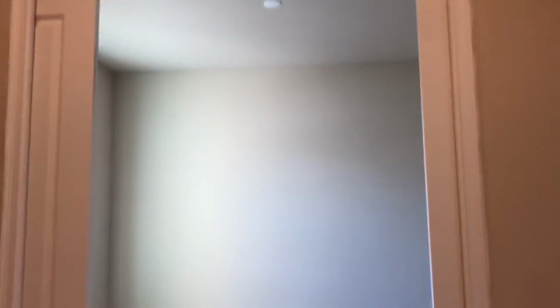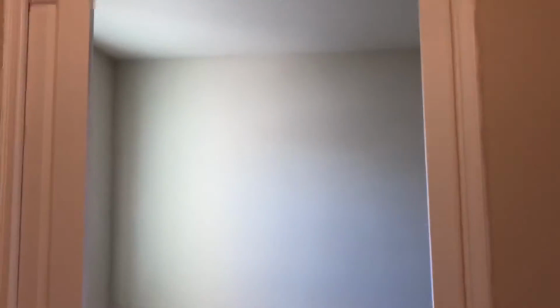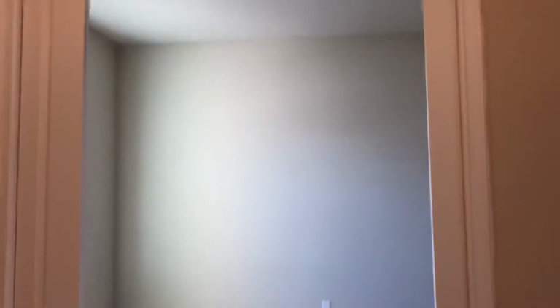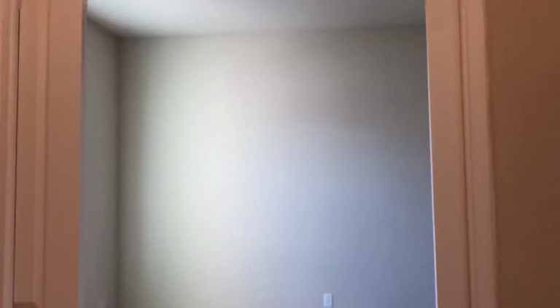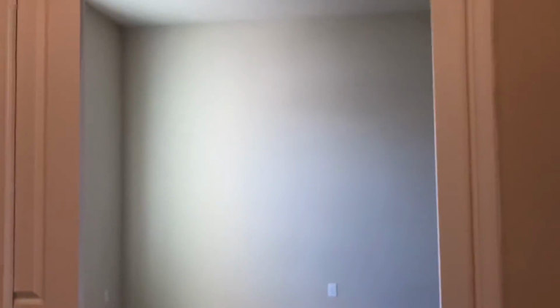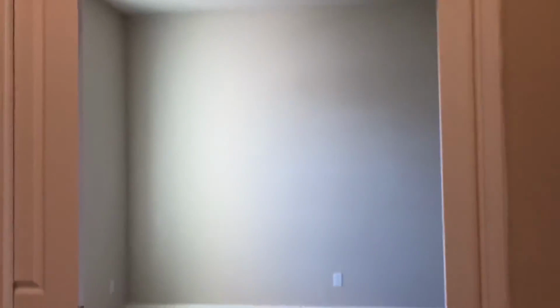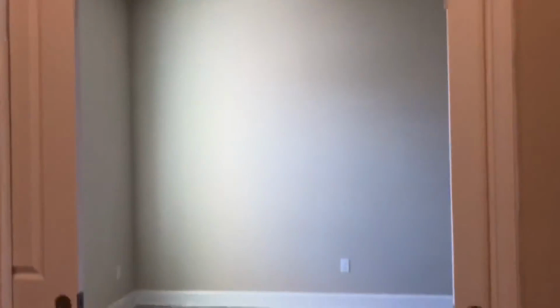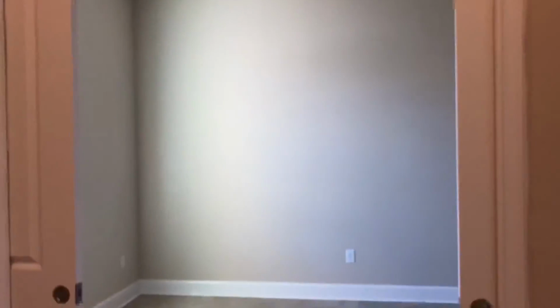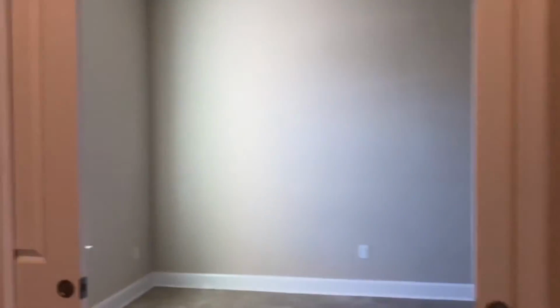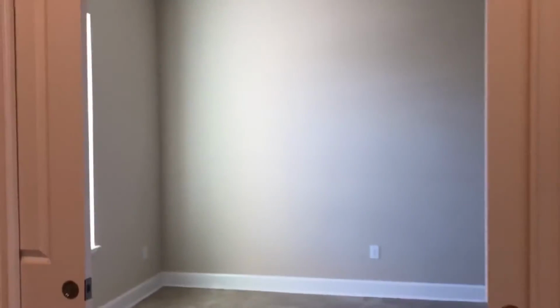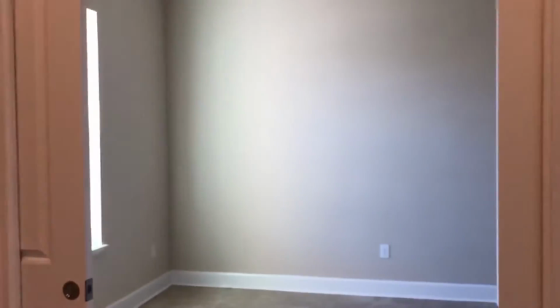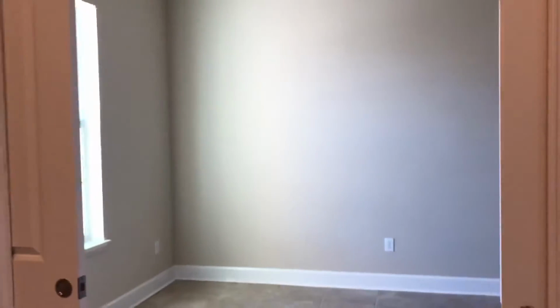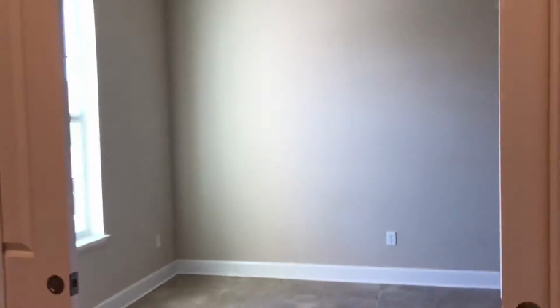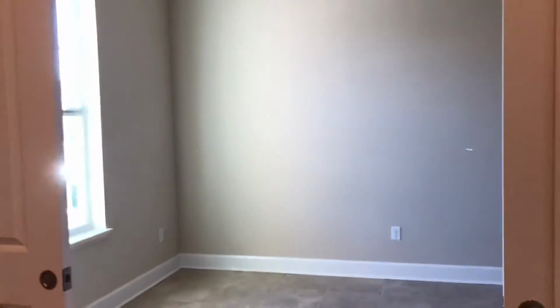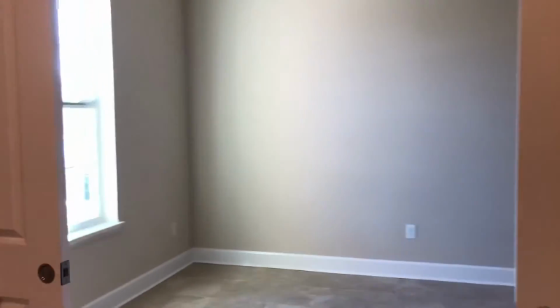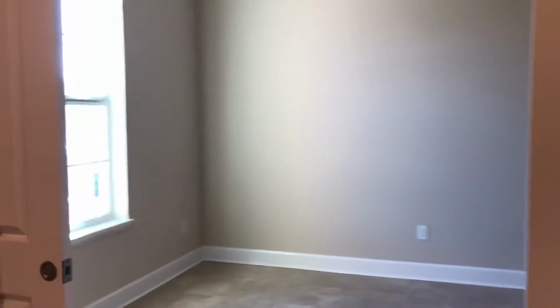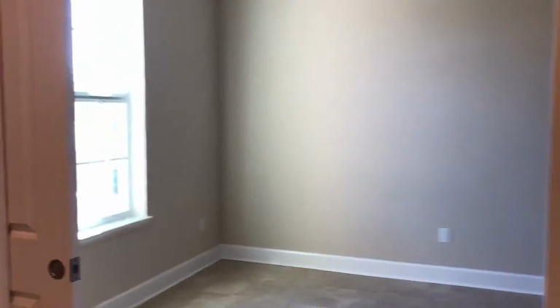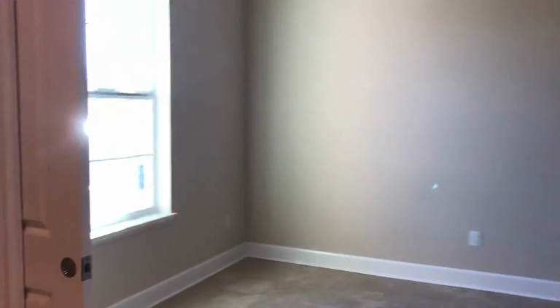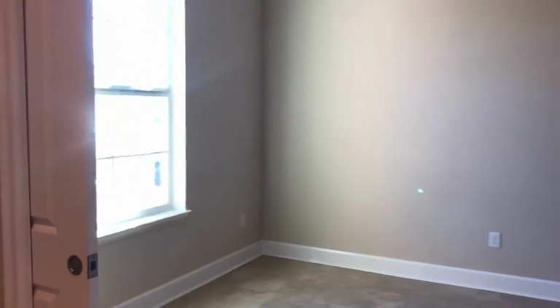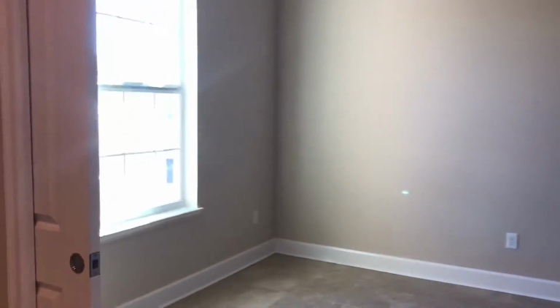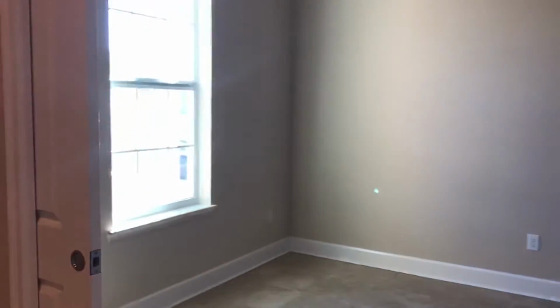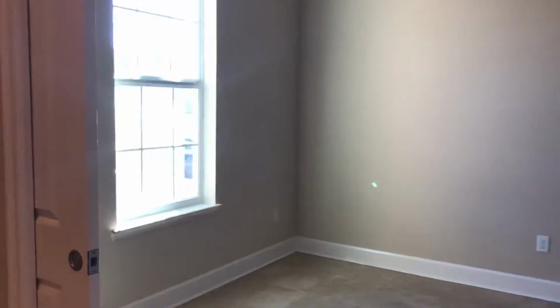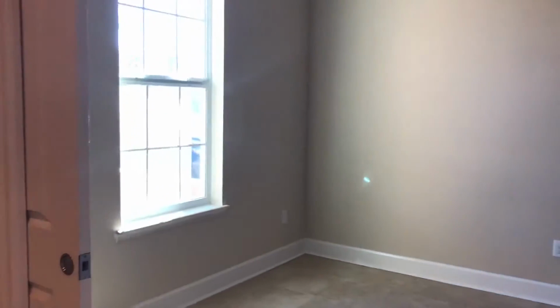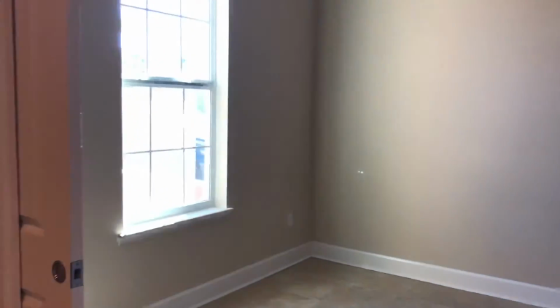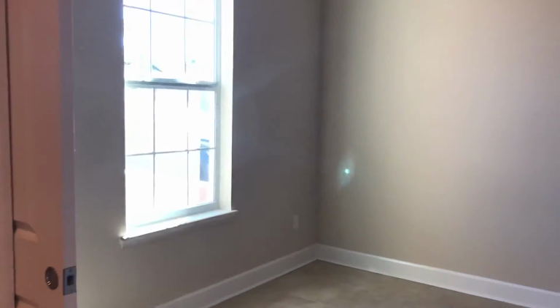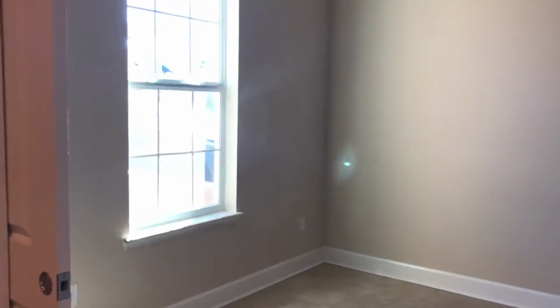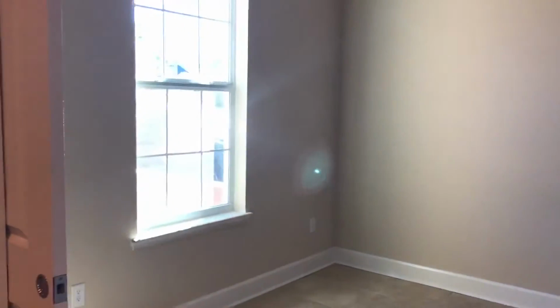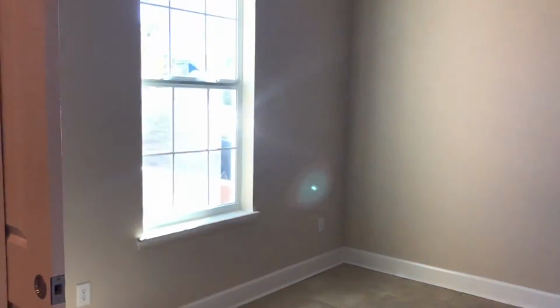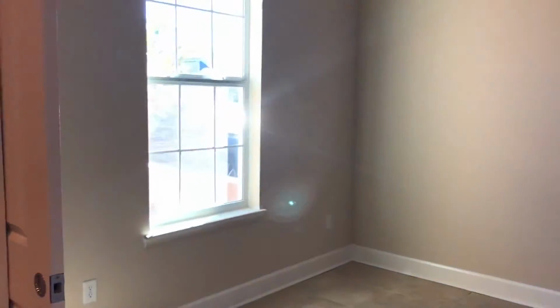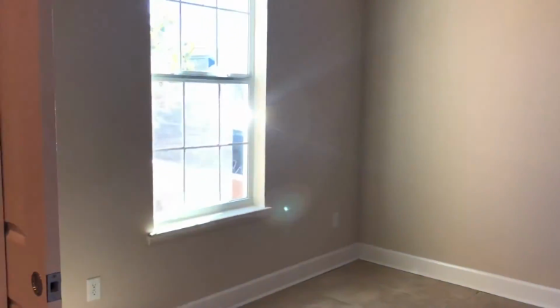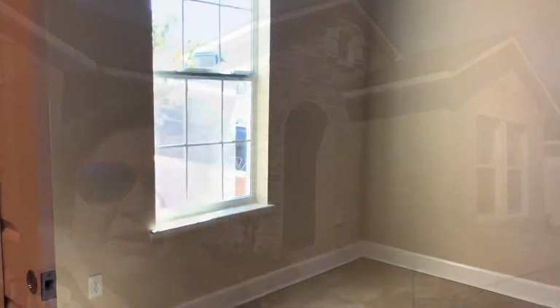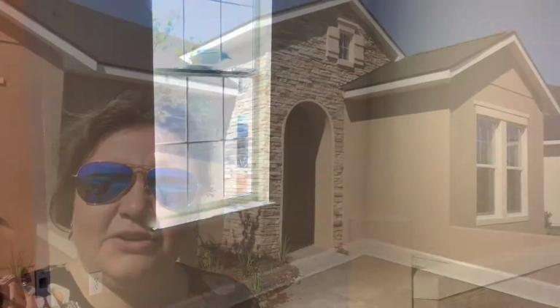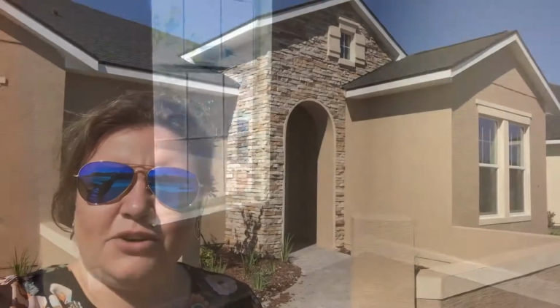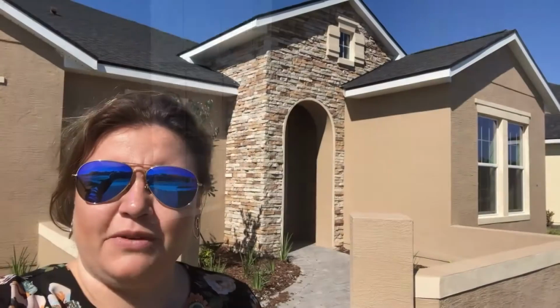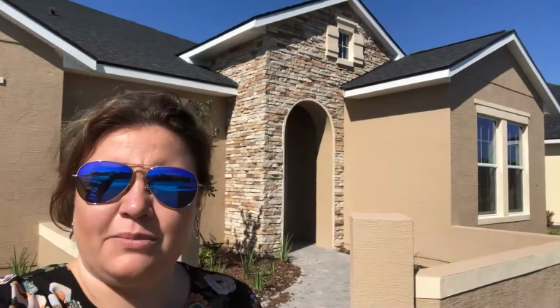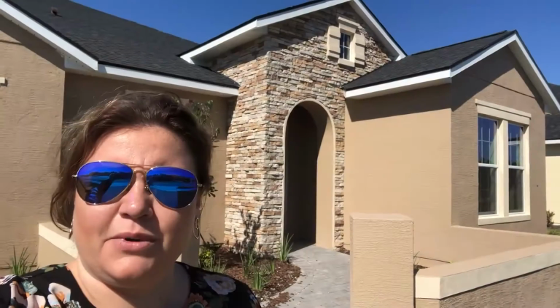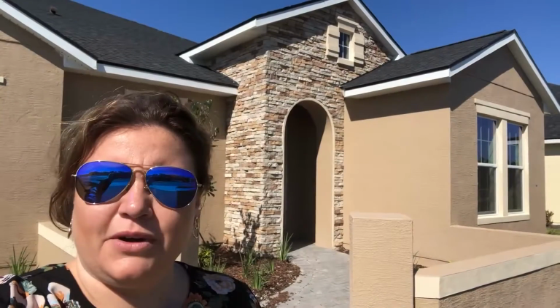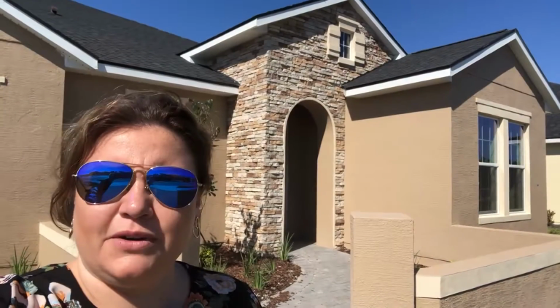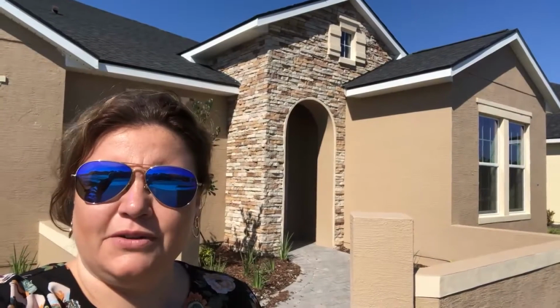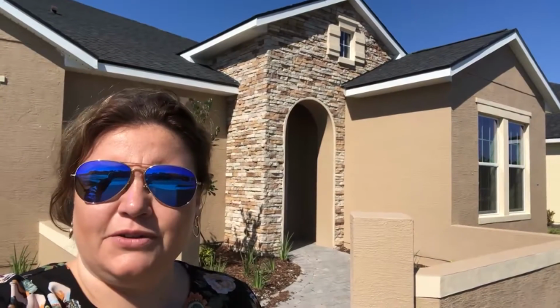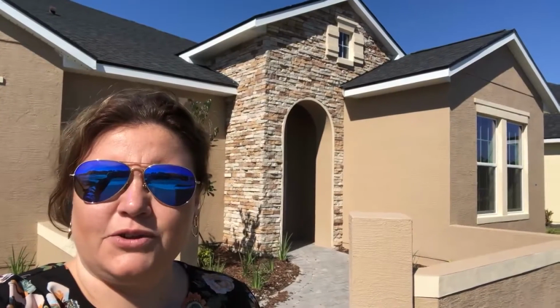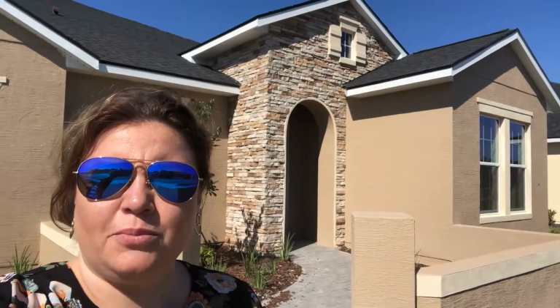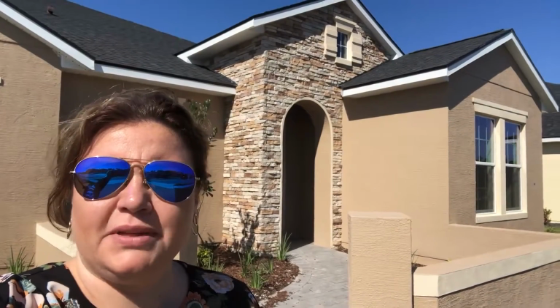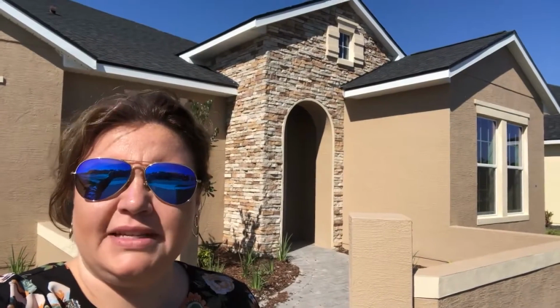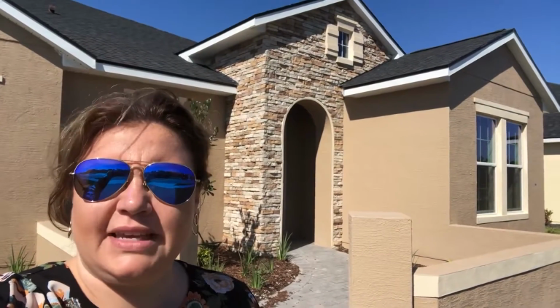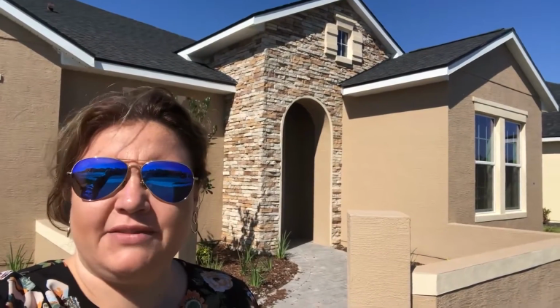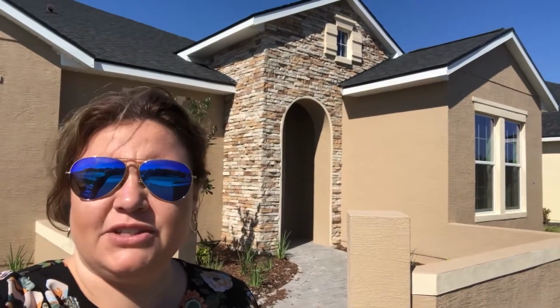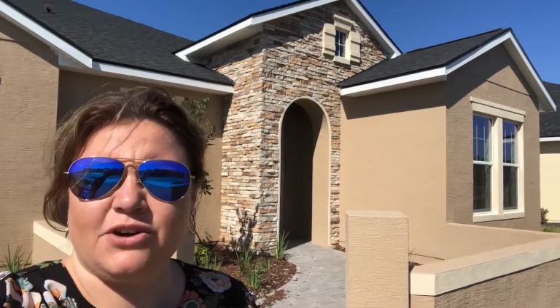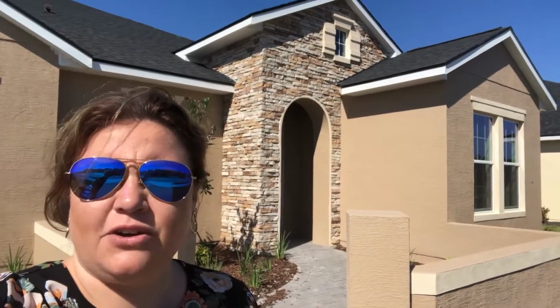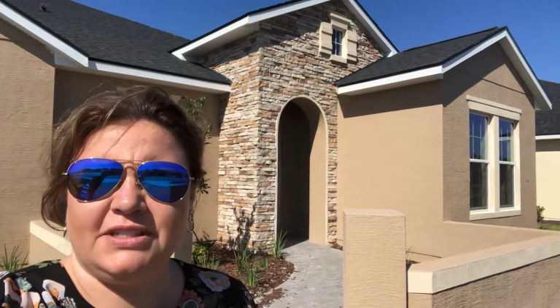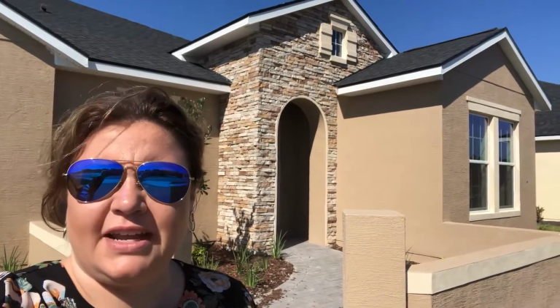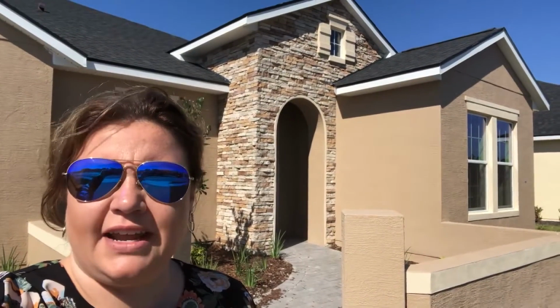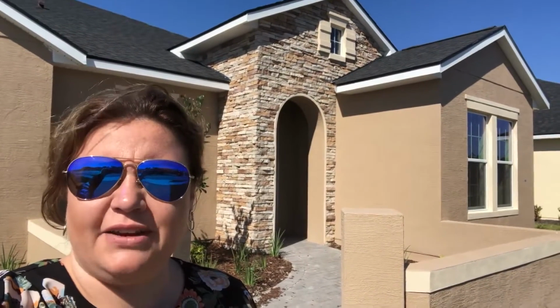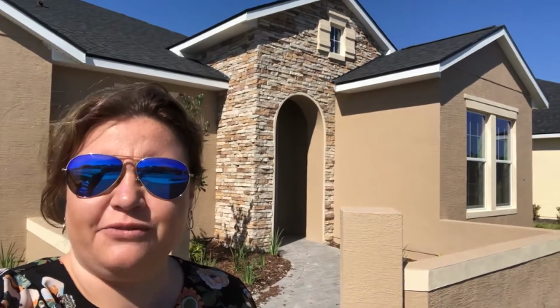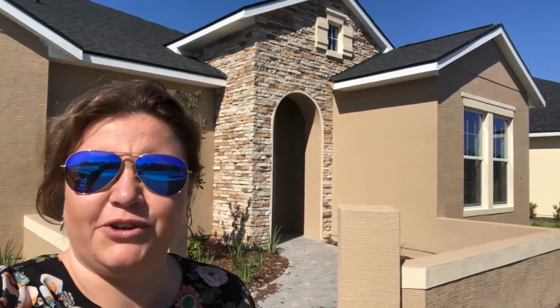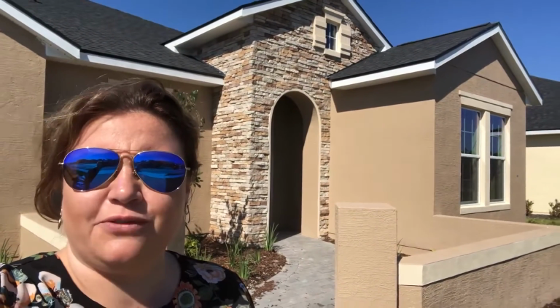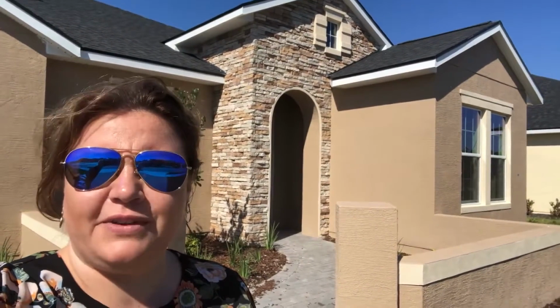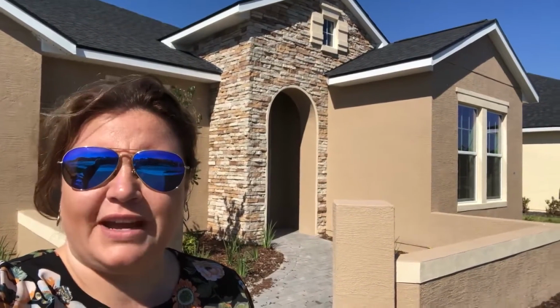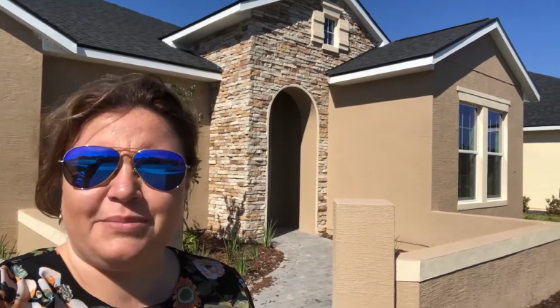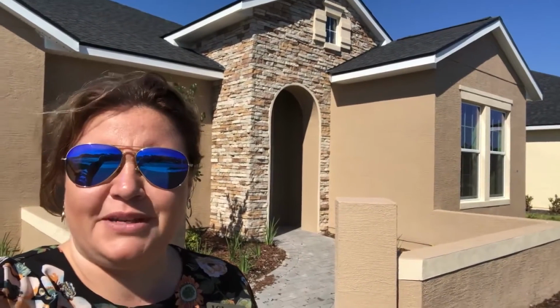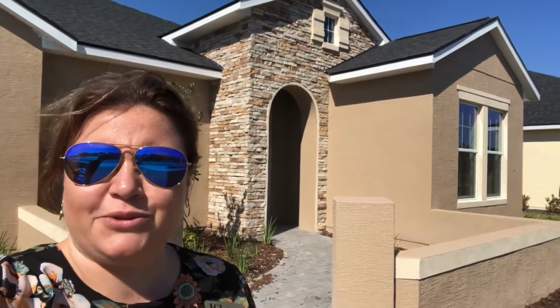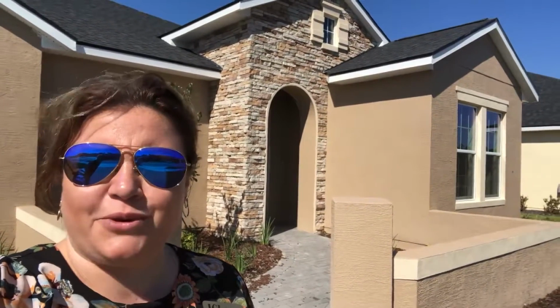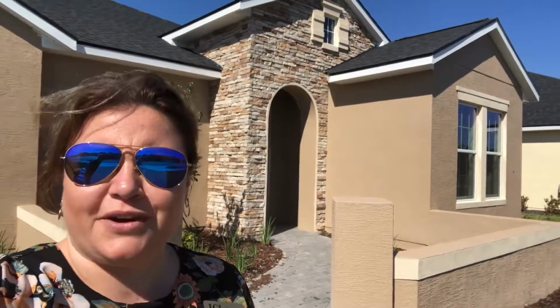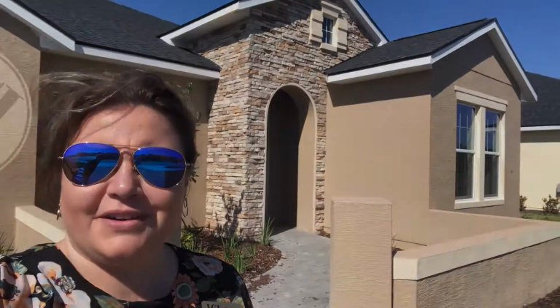This Juliet showcase home will be move-in ready in mid-November, so please give us a call today for your VIP tour.